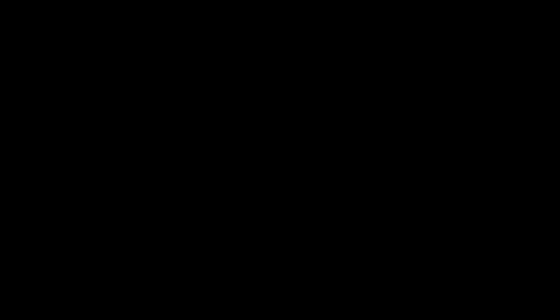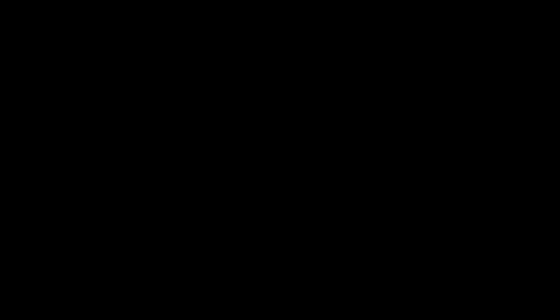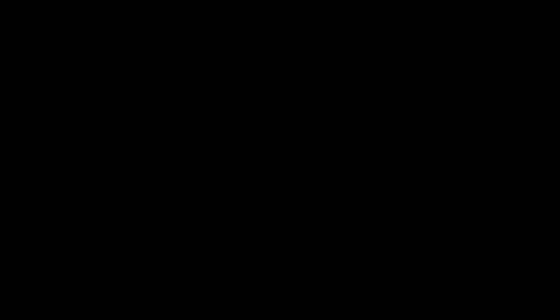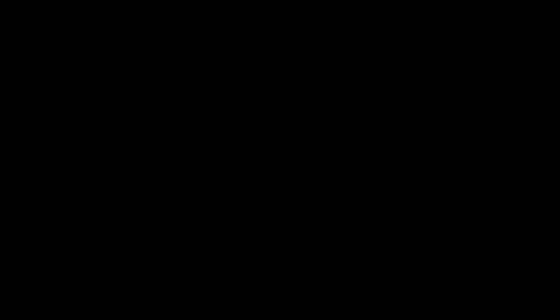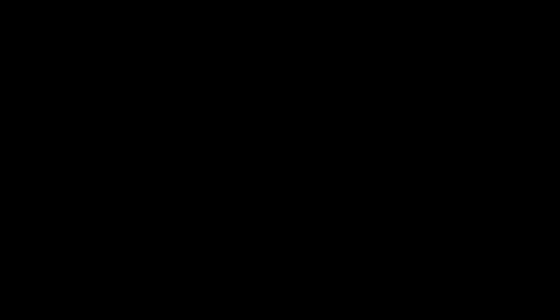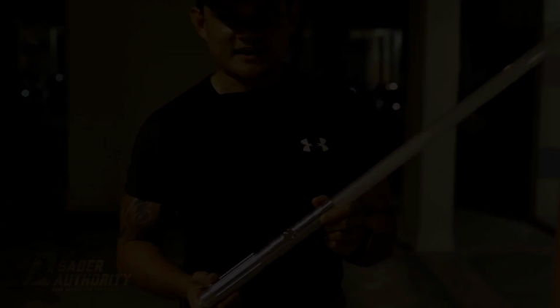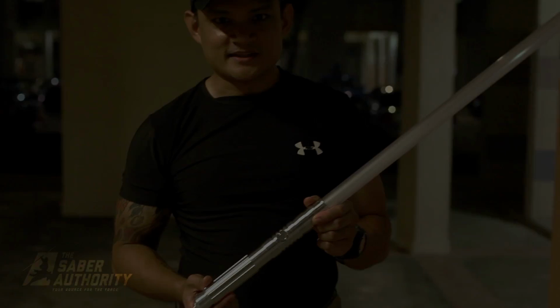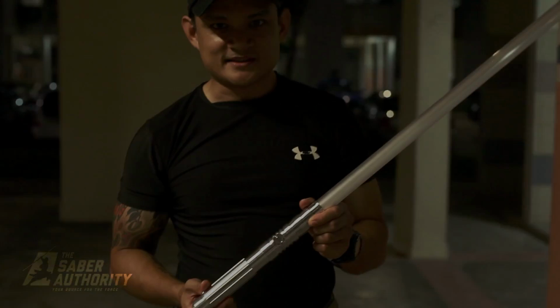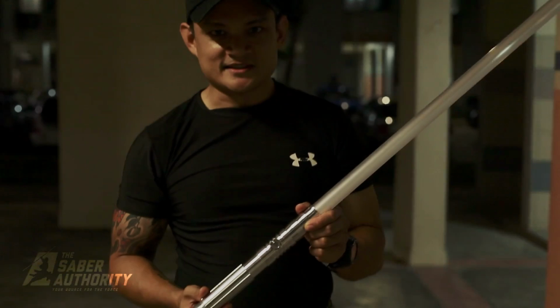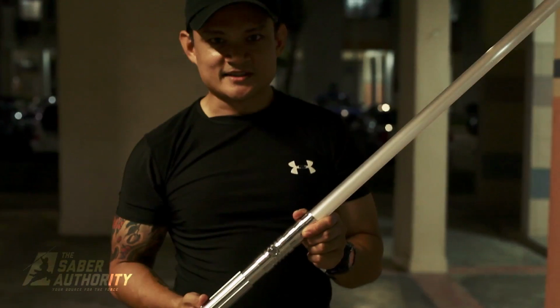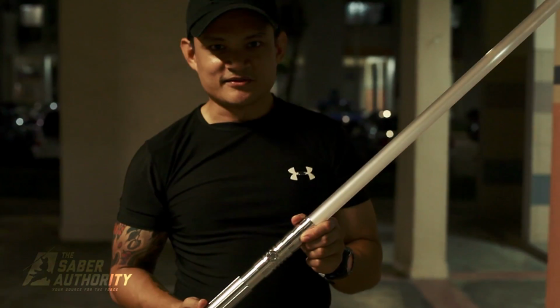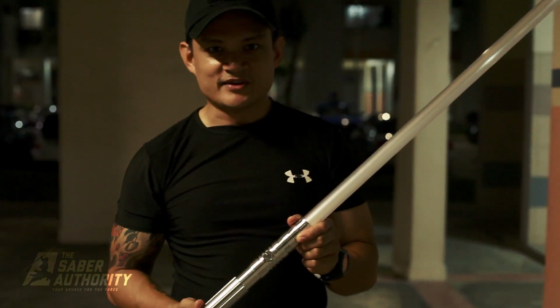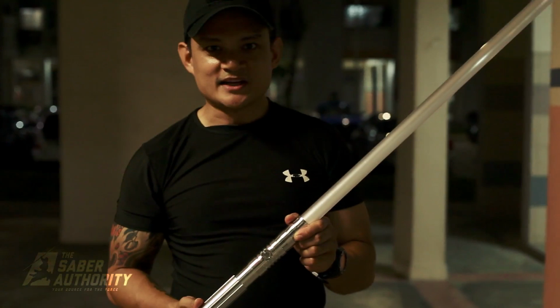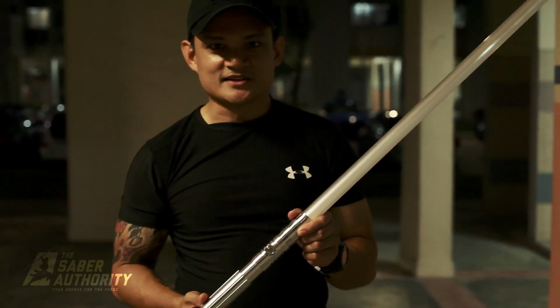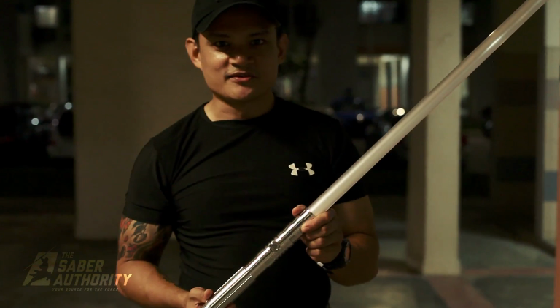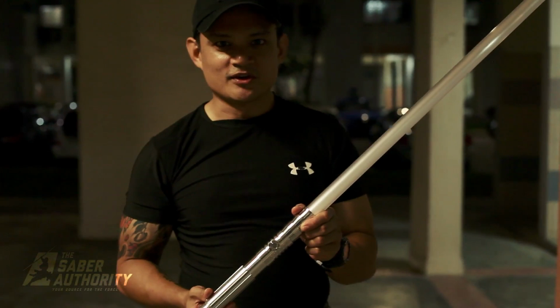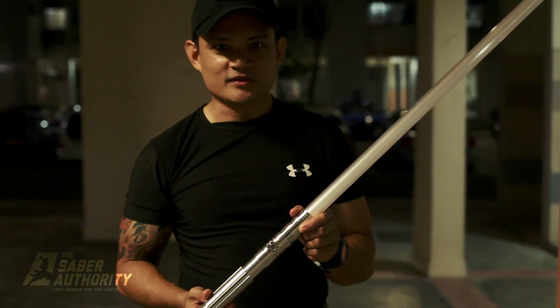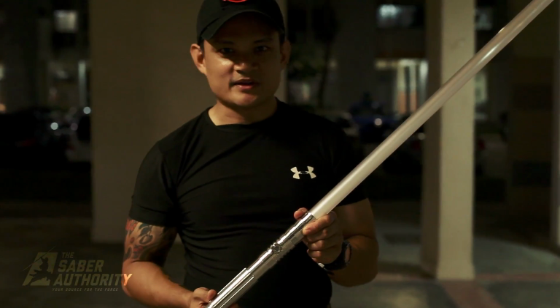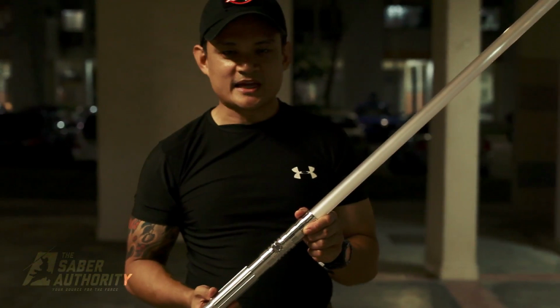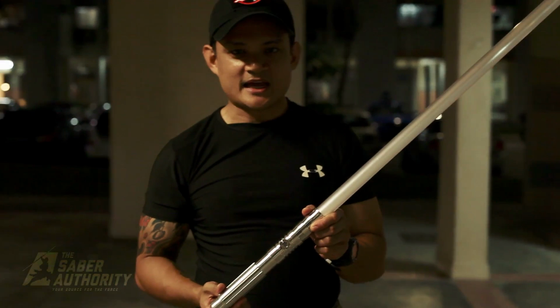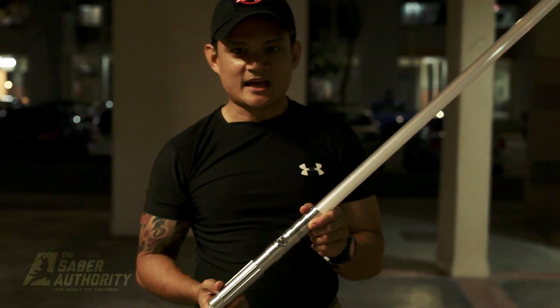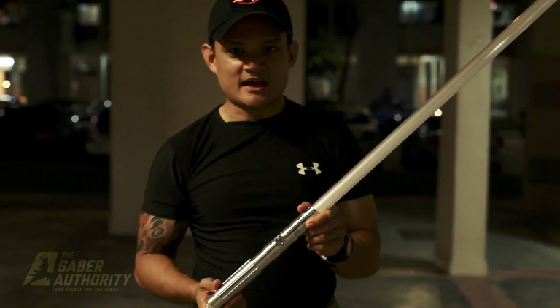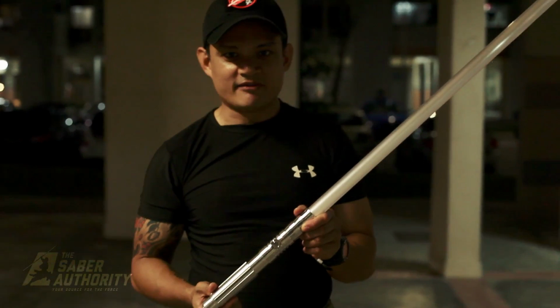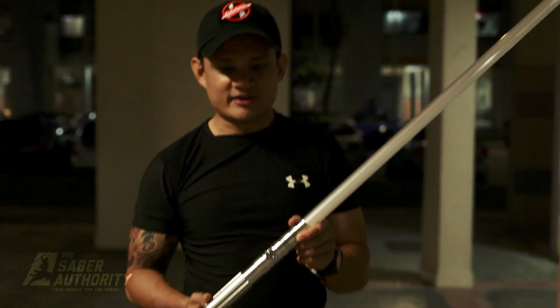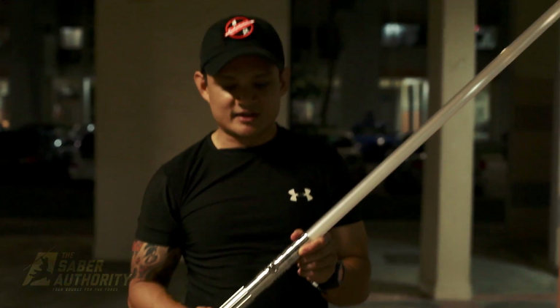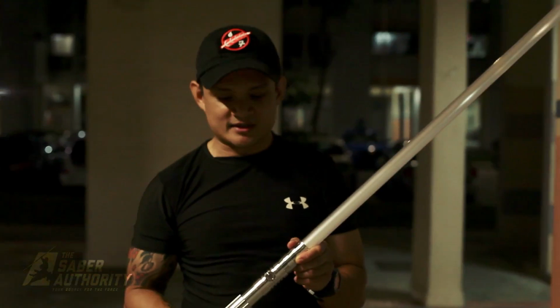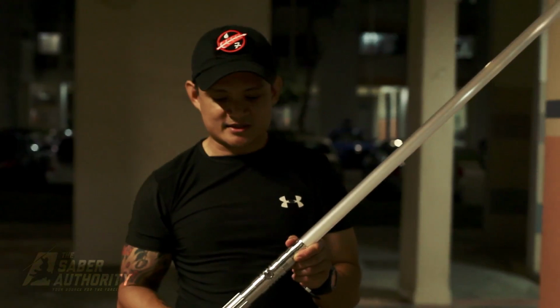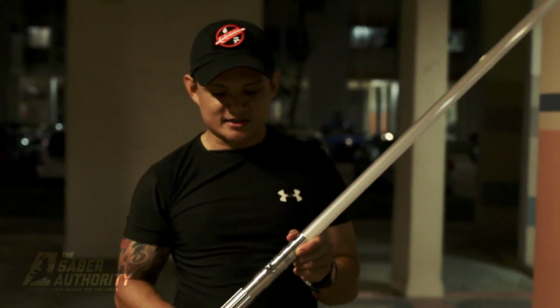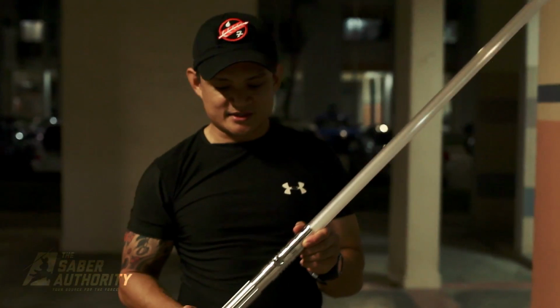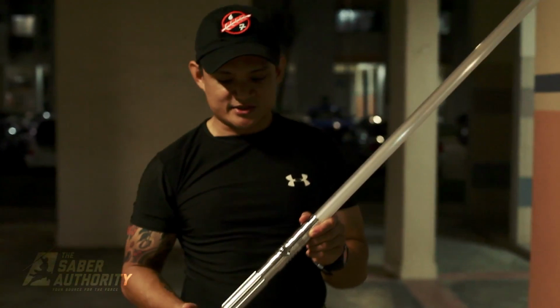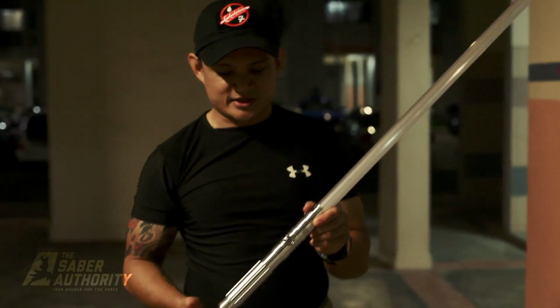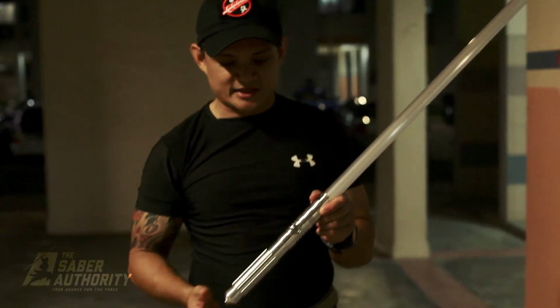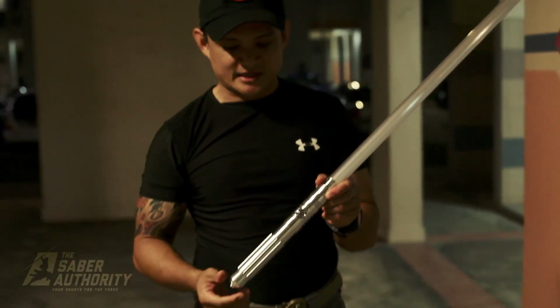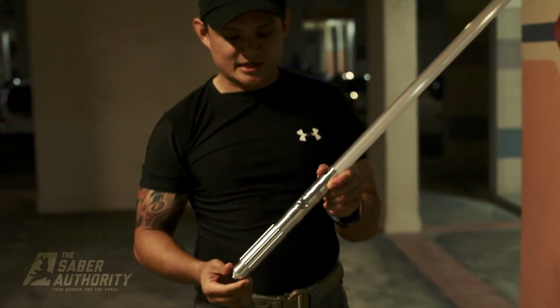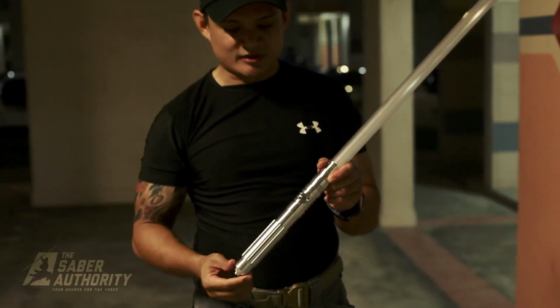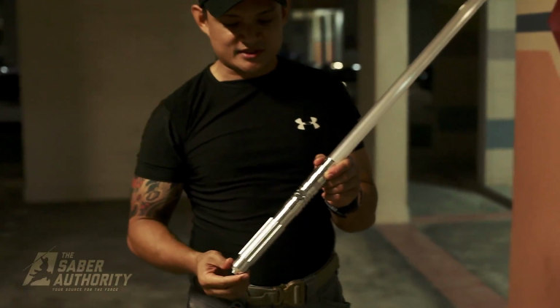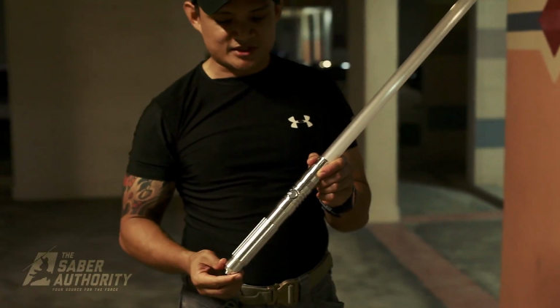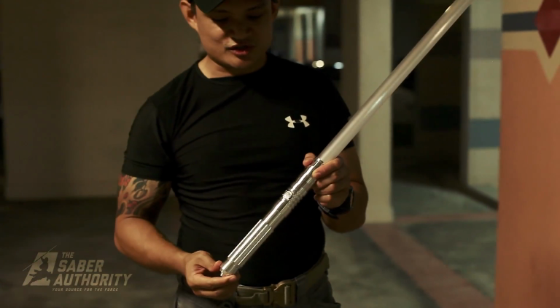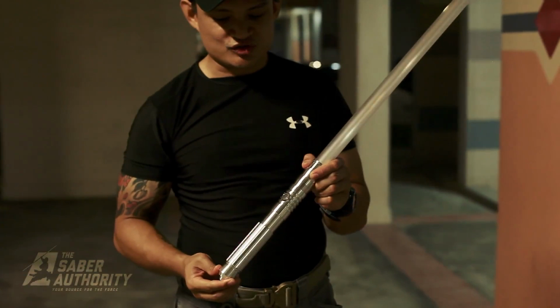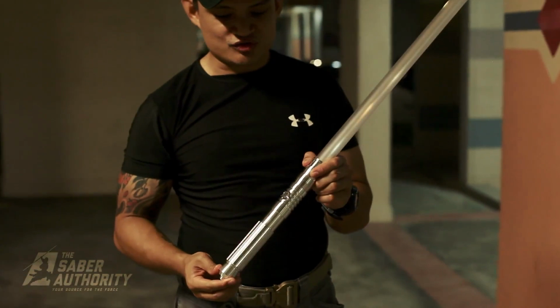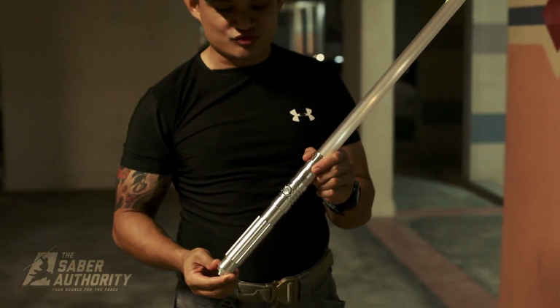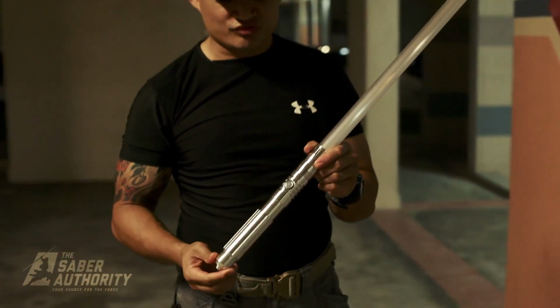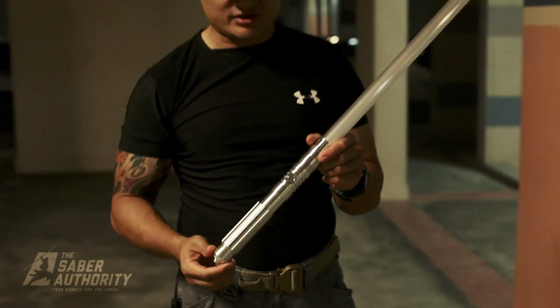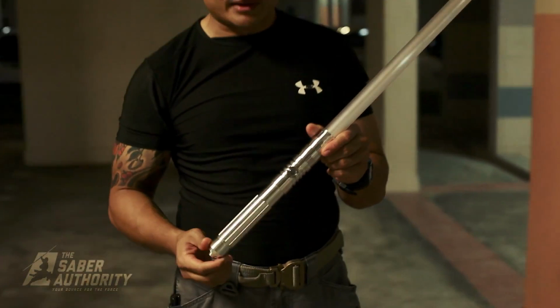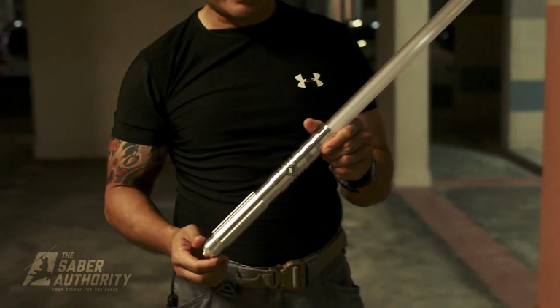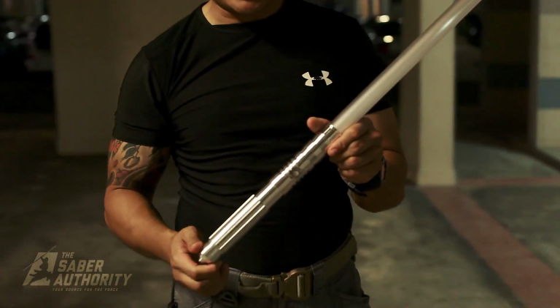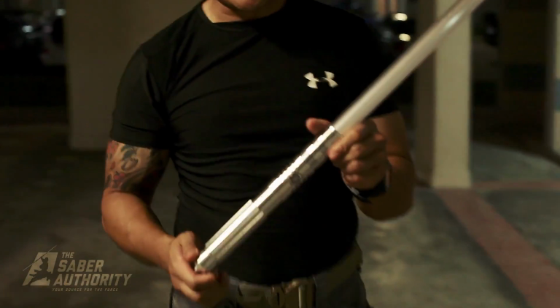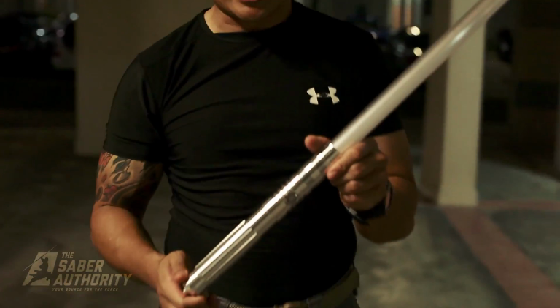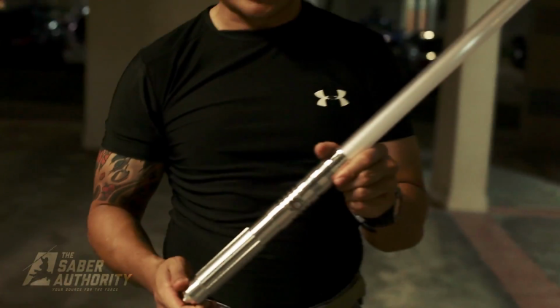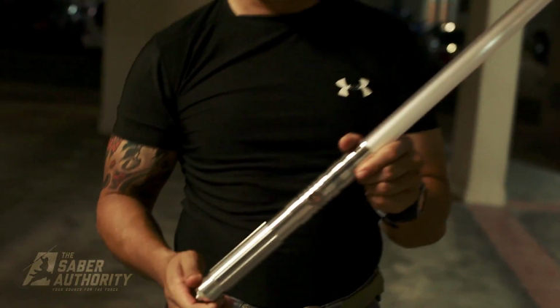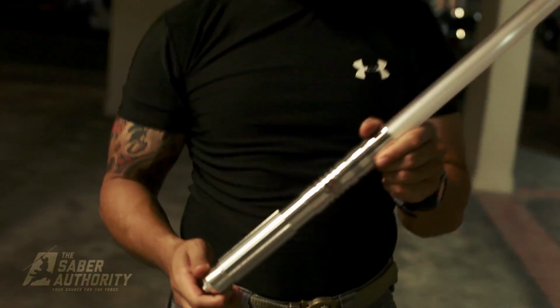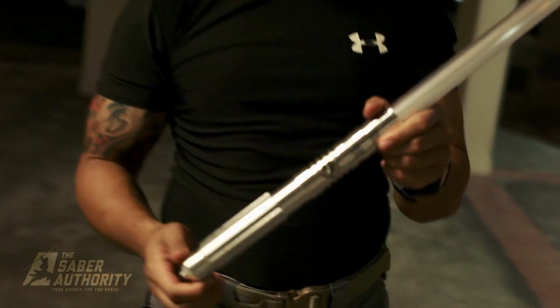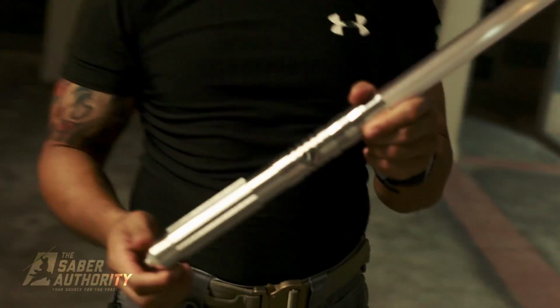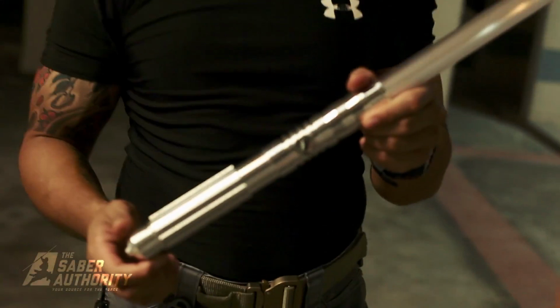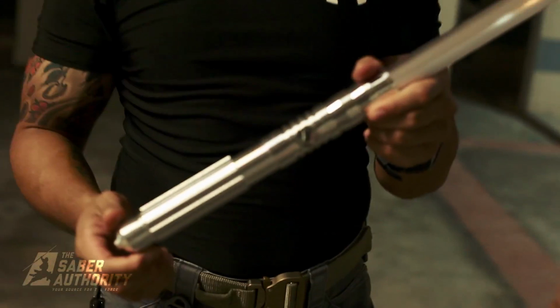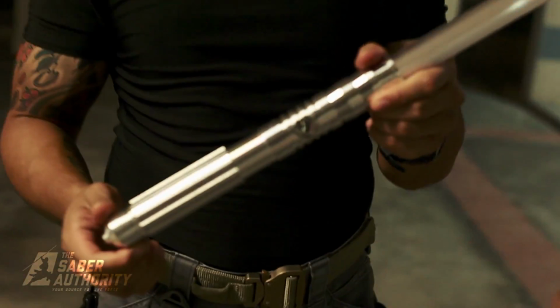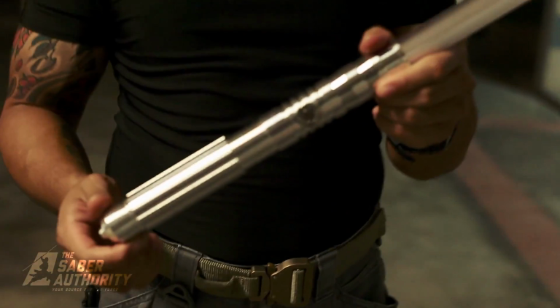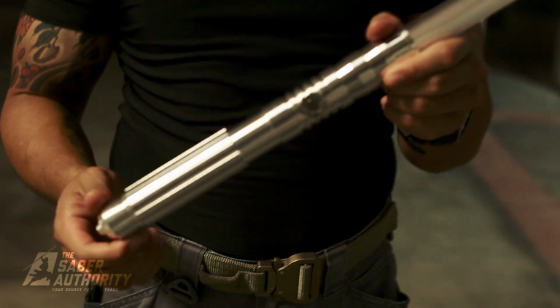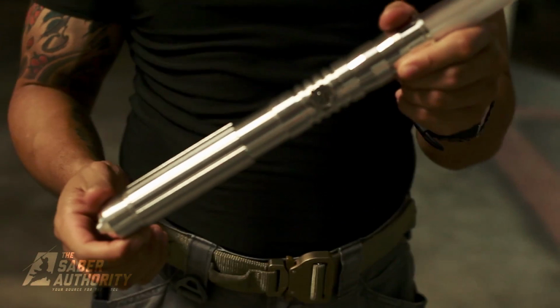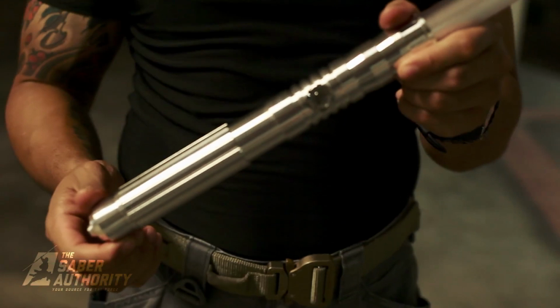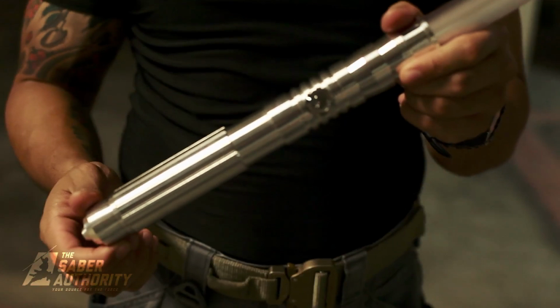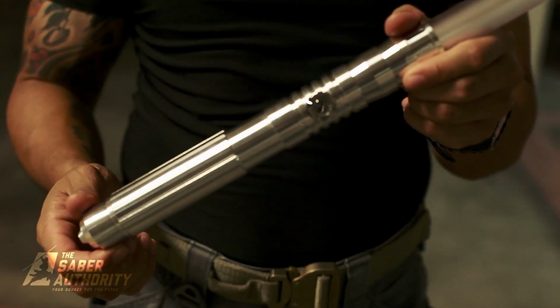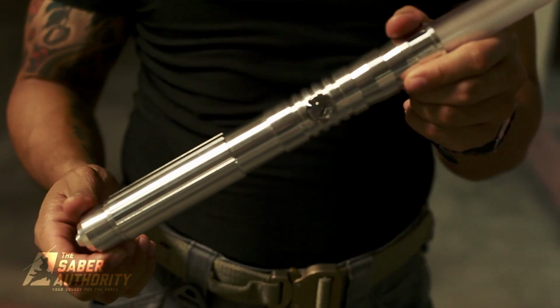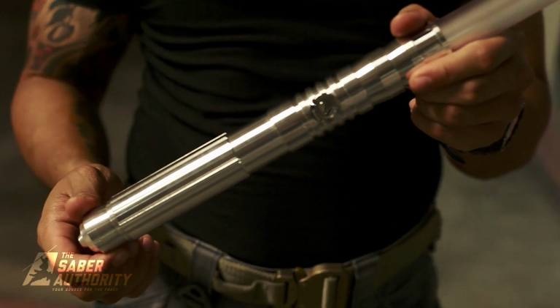All right guys, this is the Vedas Vault Havoc. It's extremely shiny — I love the polish on this guy.